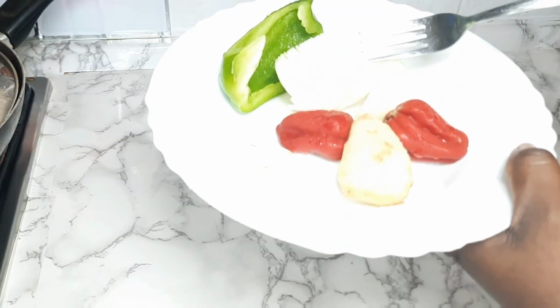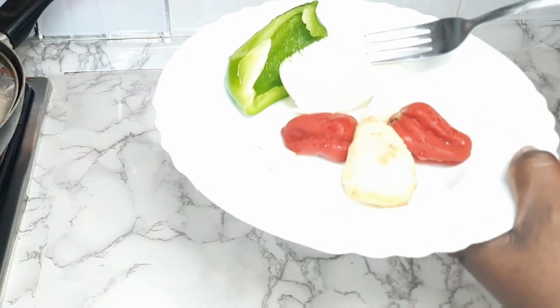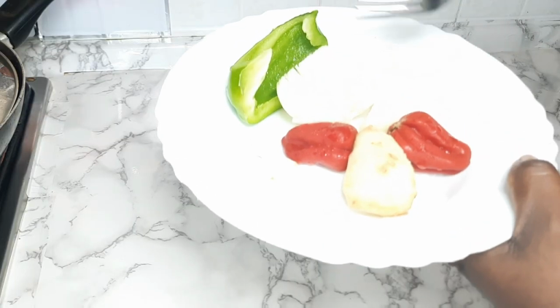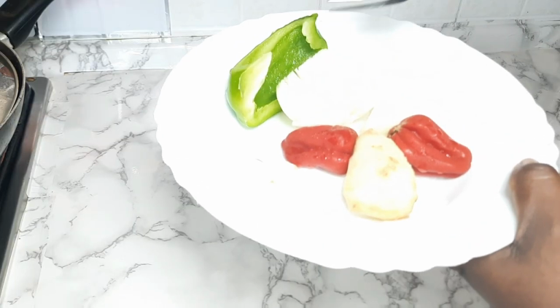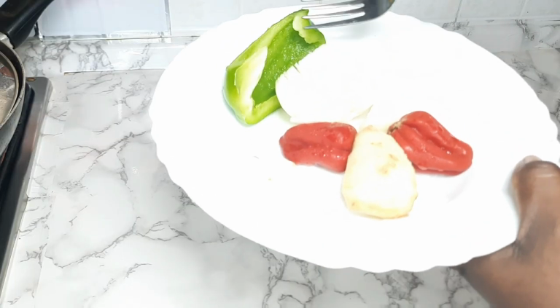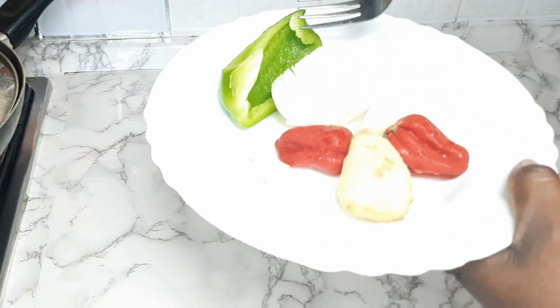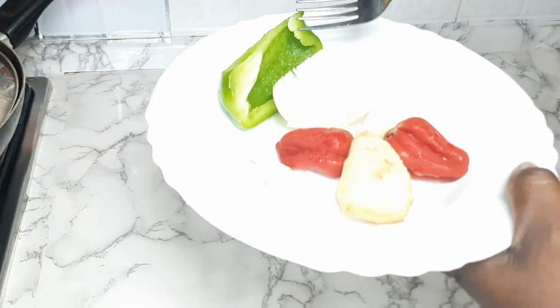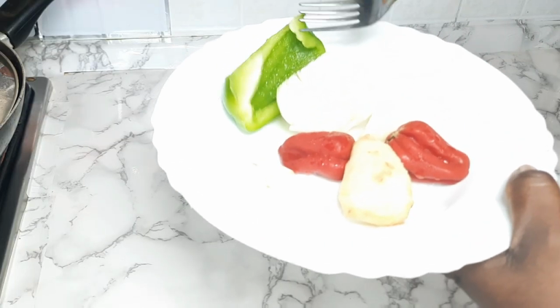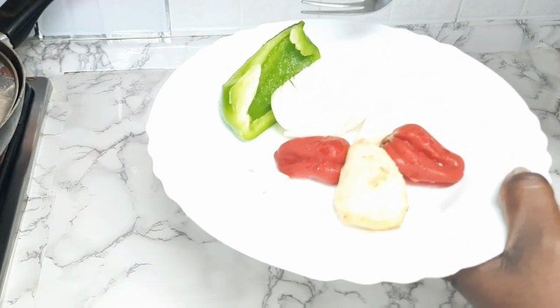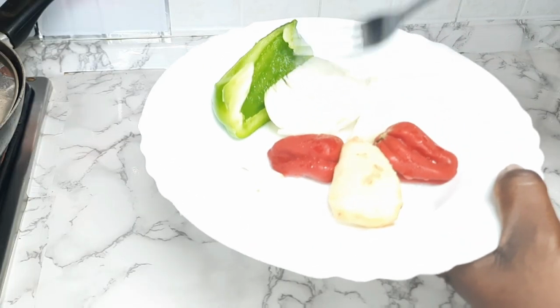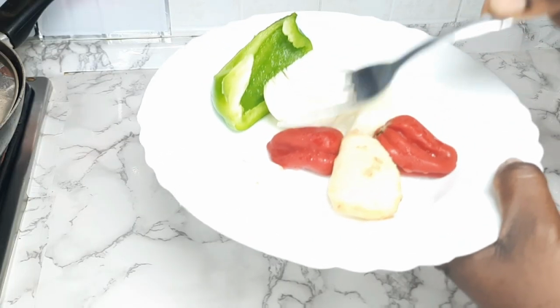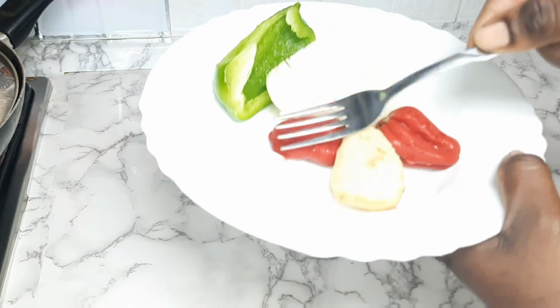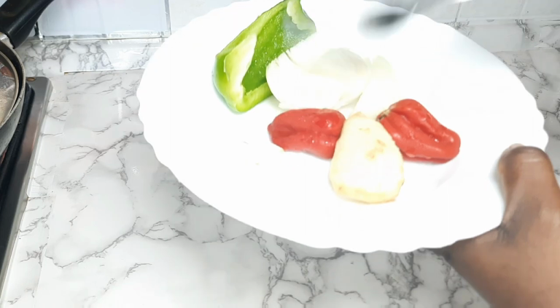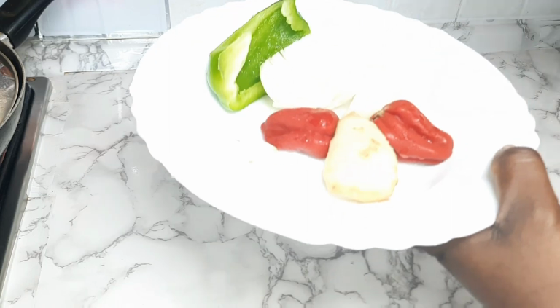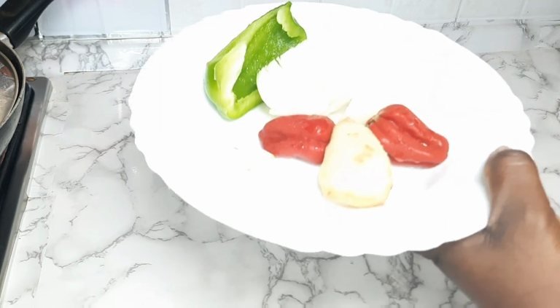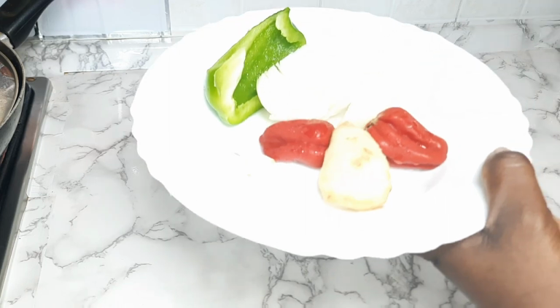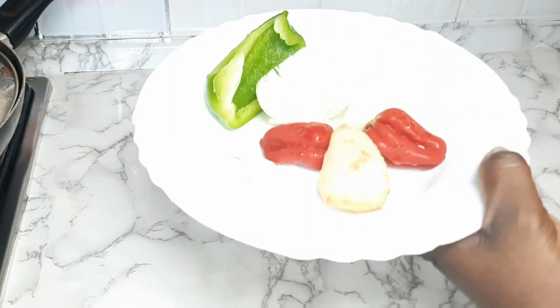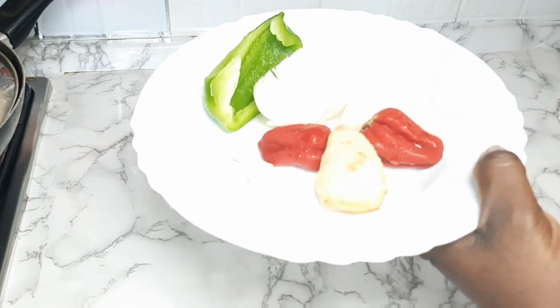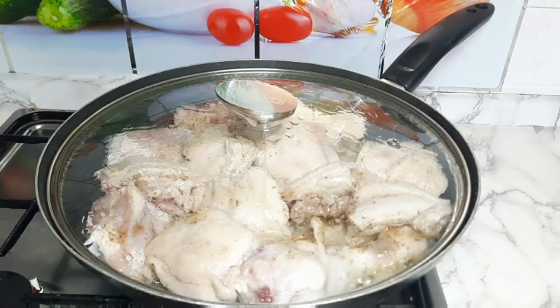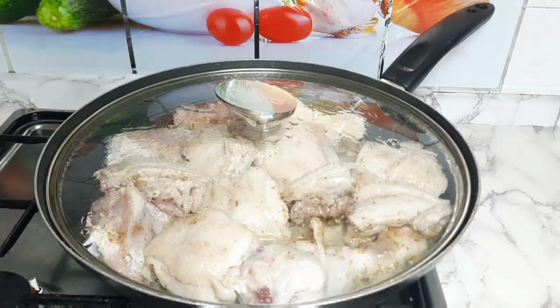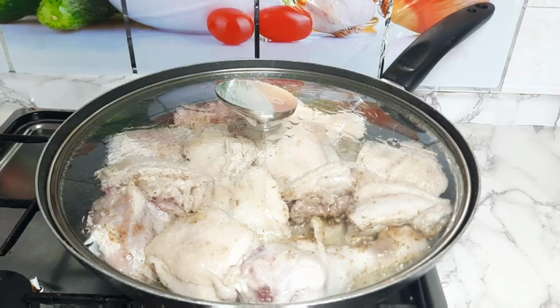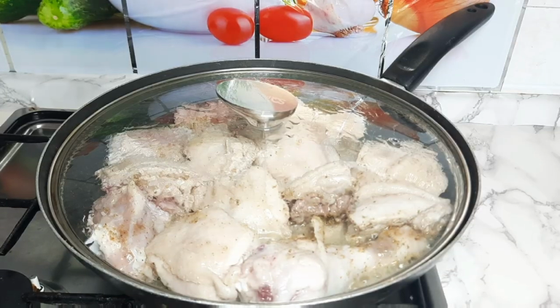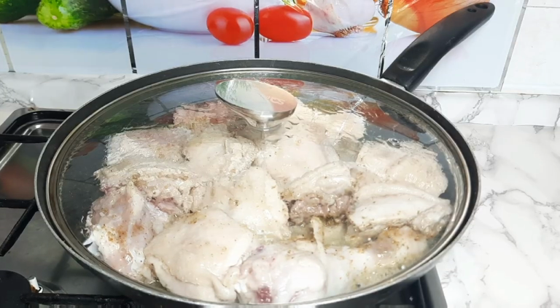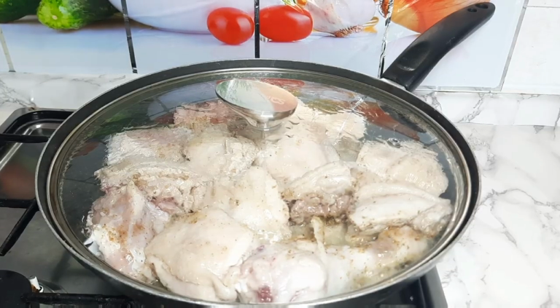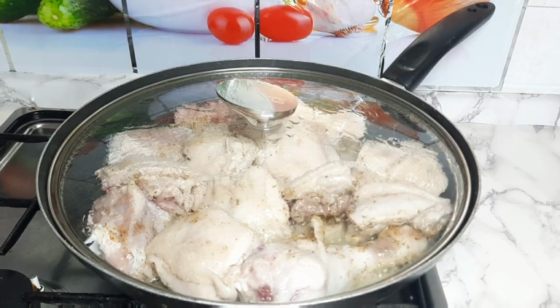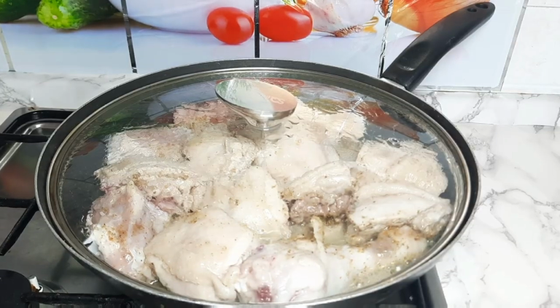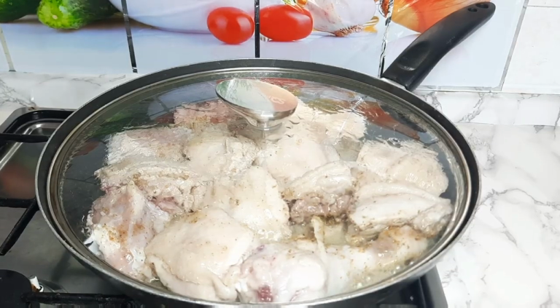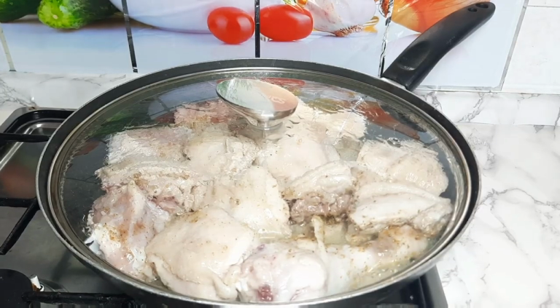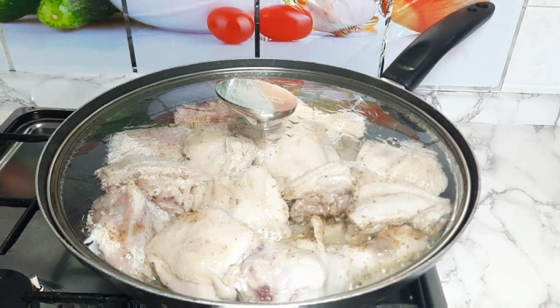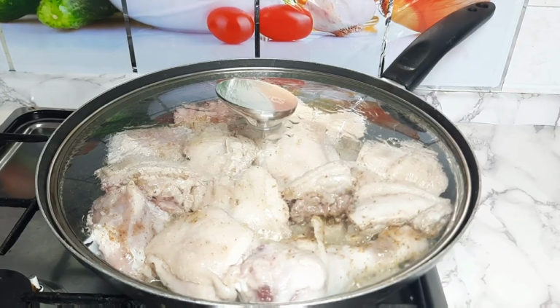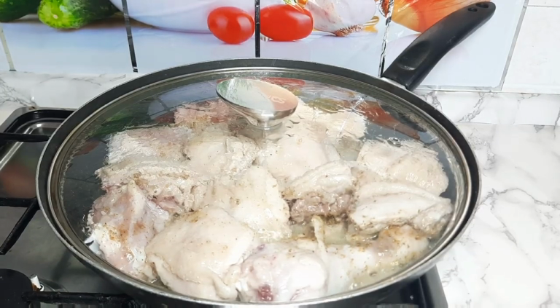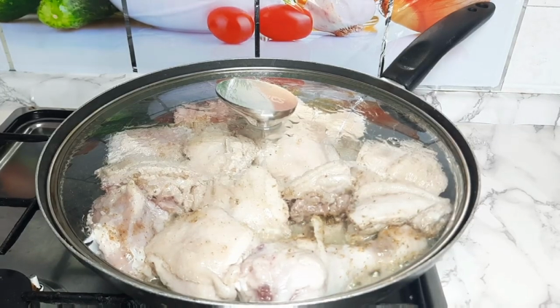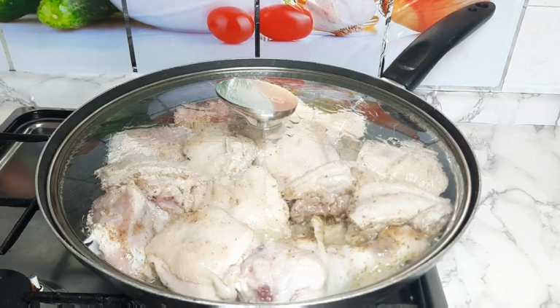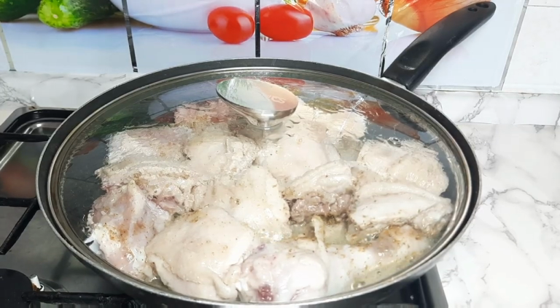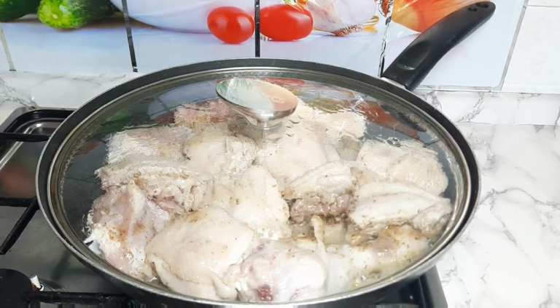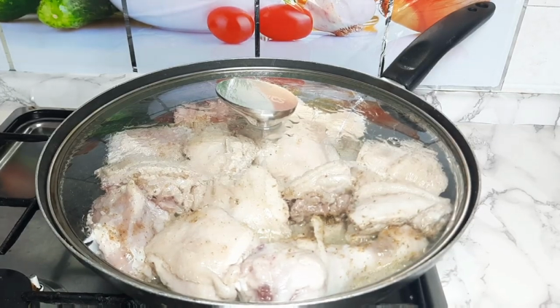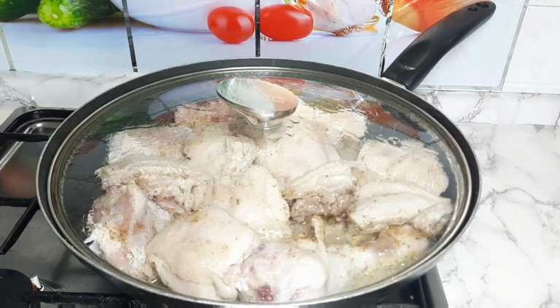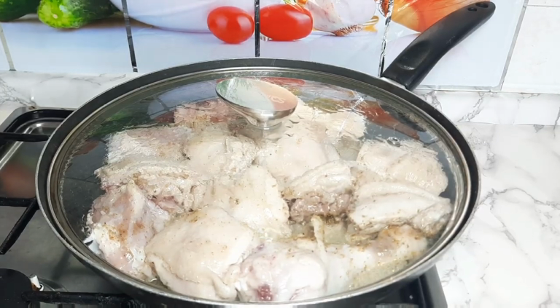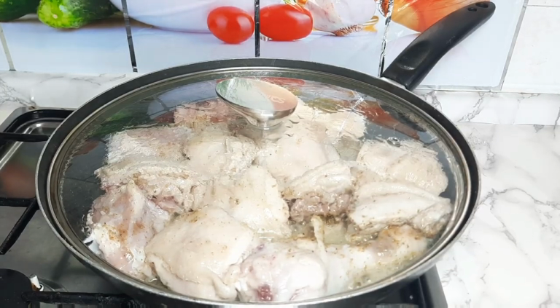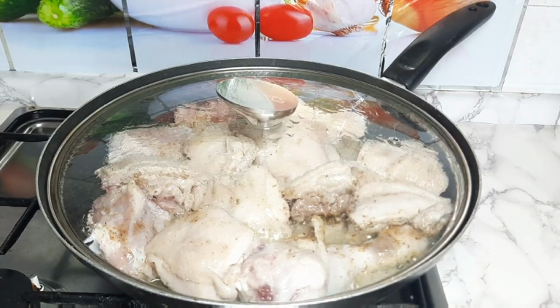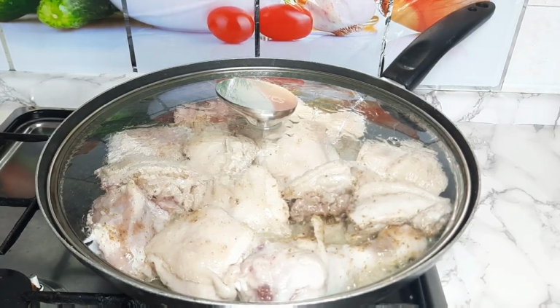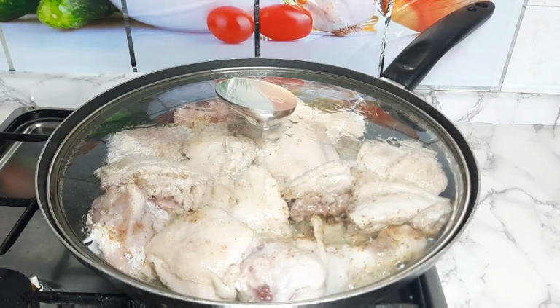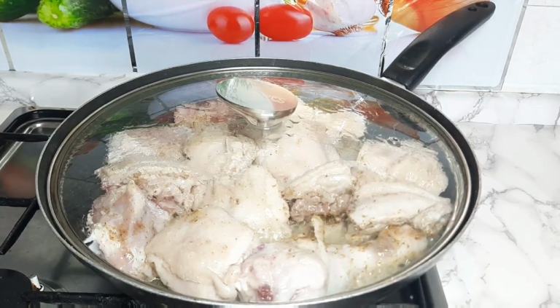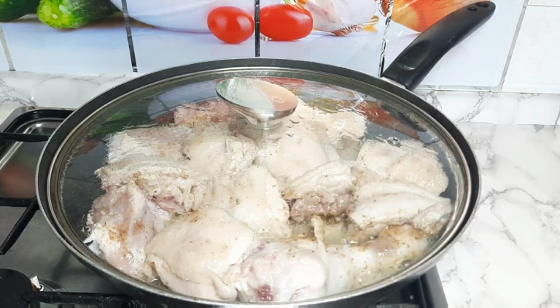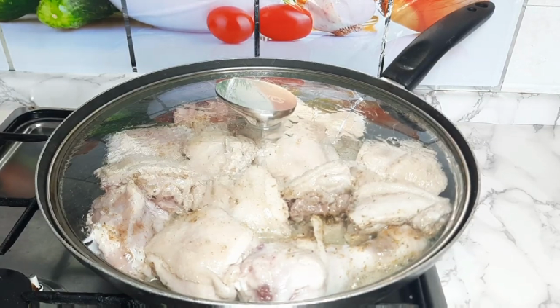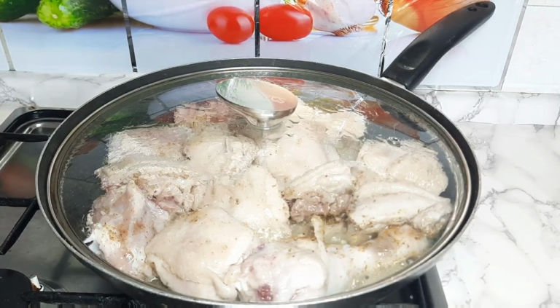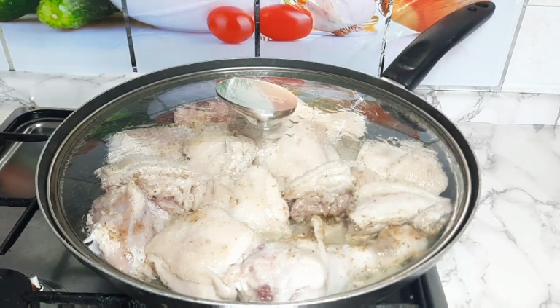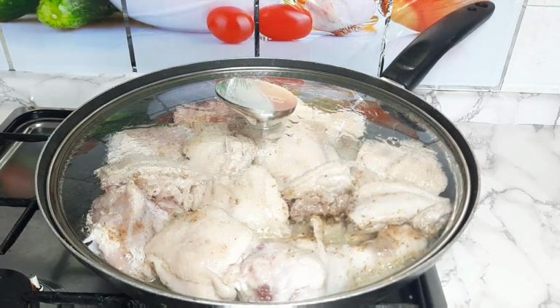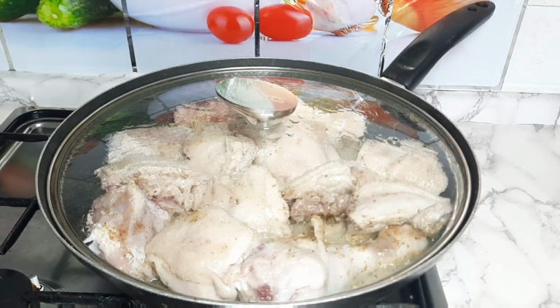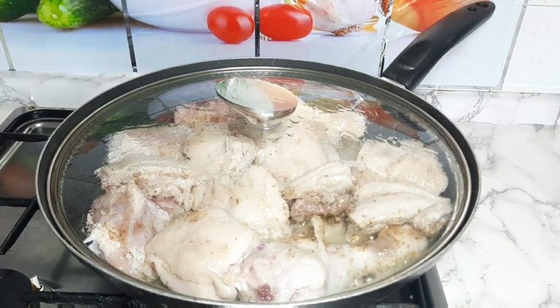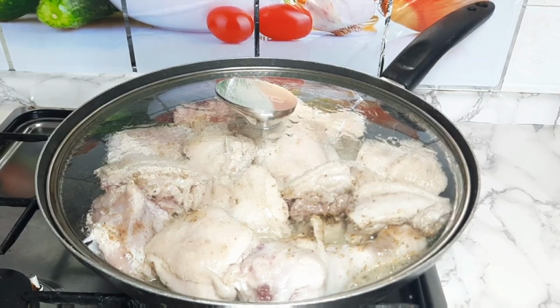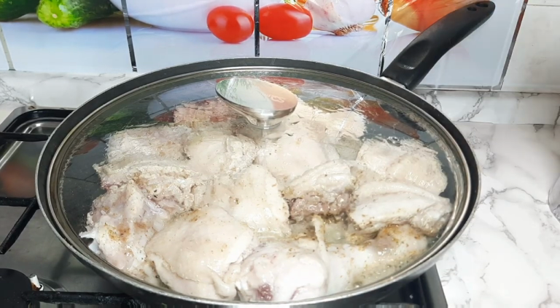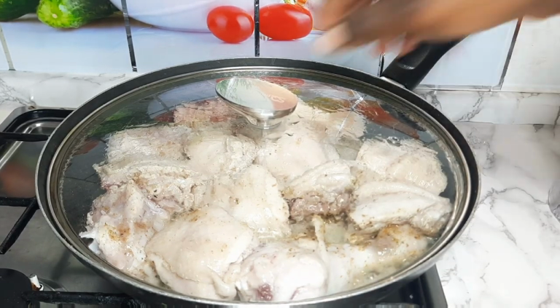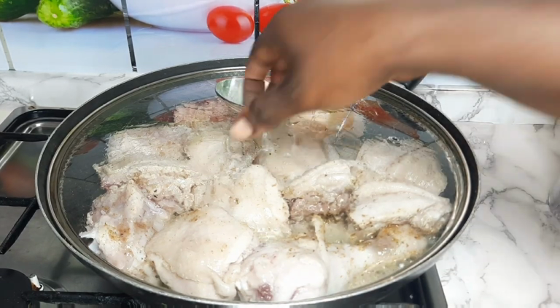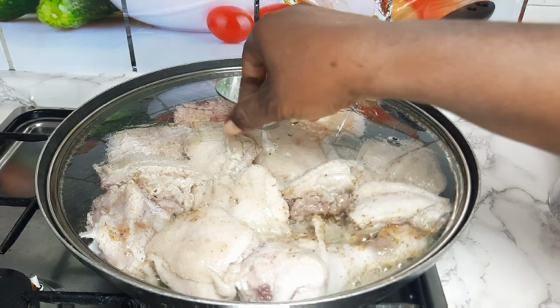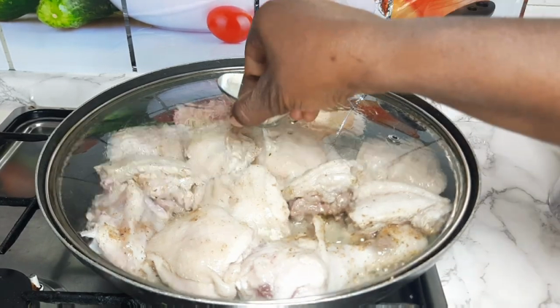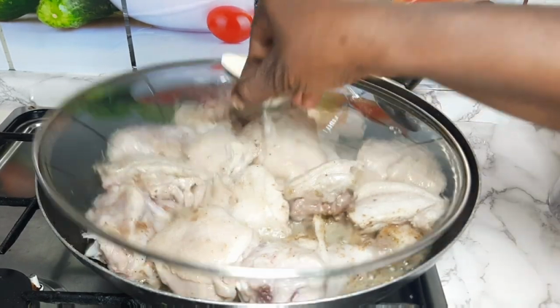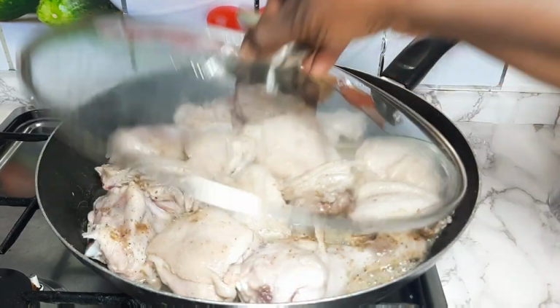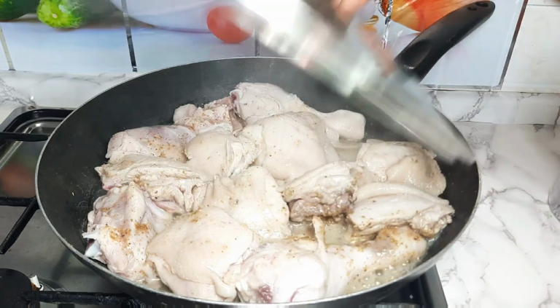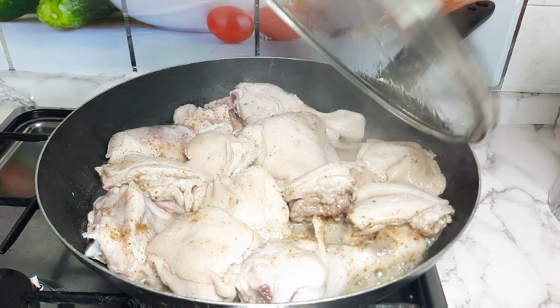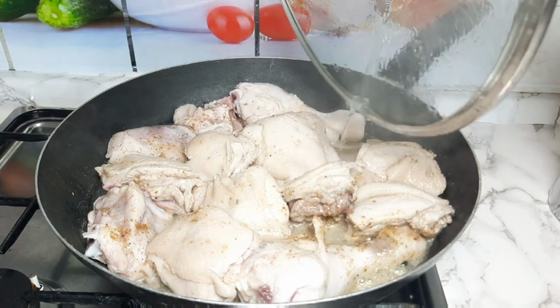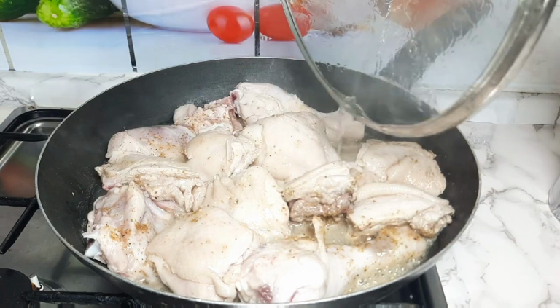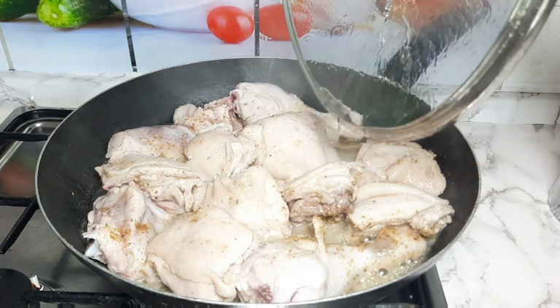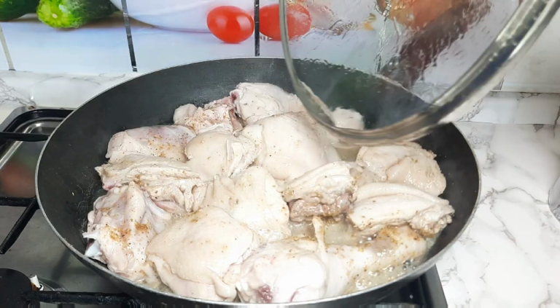I will blend these ingredients — ginger, pepper, garlic, green pepper — and add it to my chicken to season.